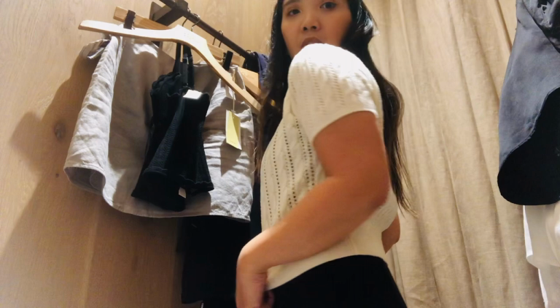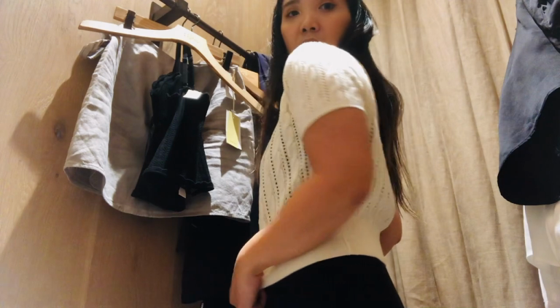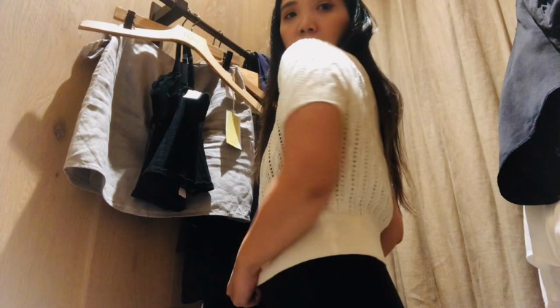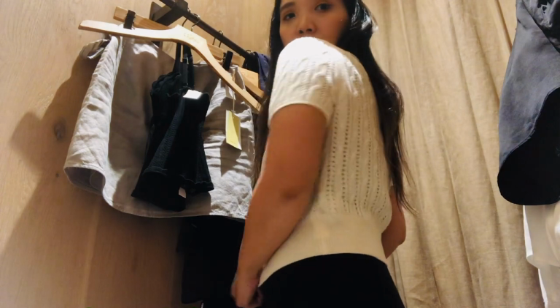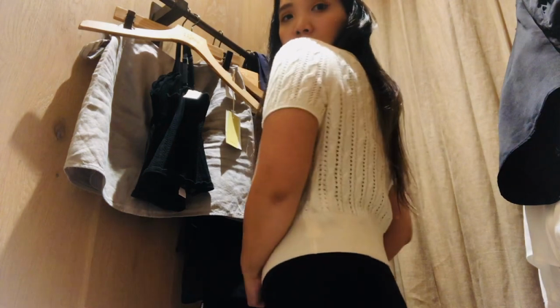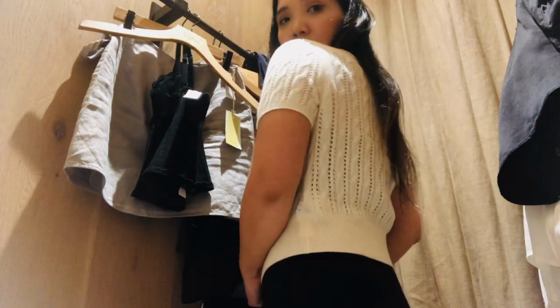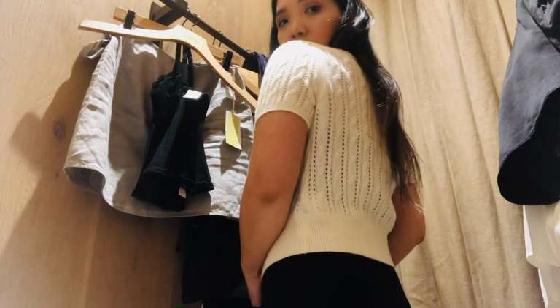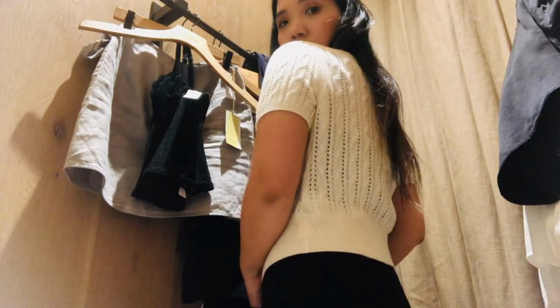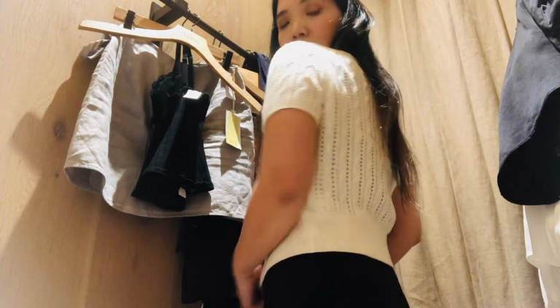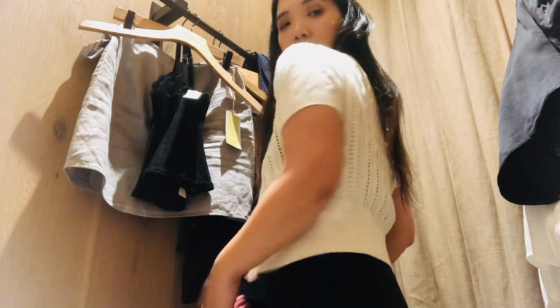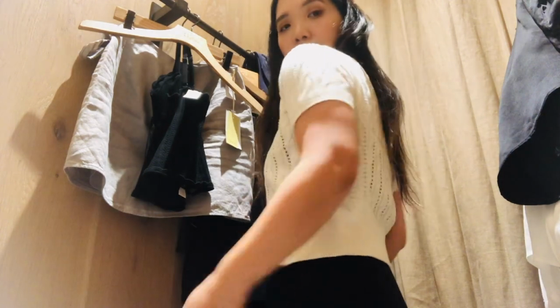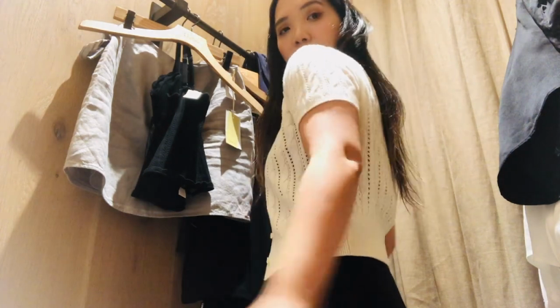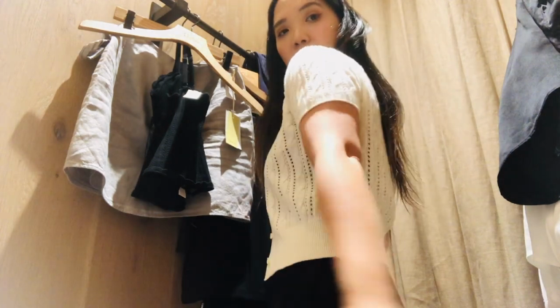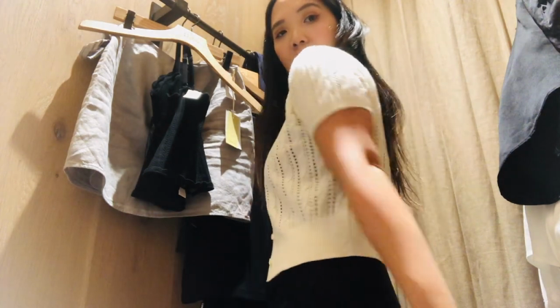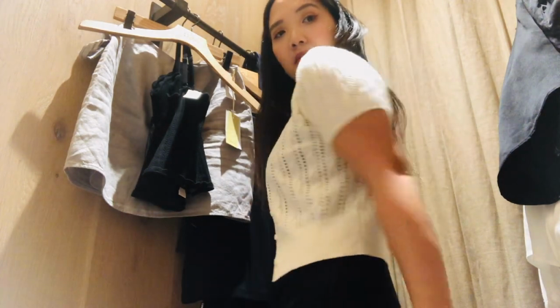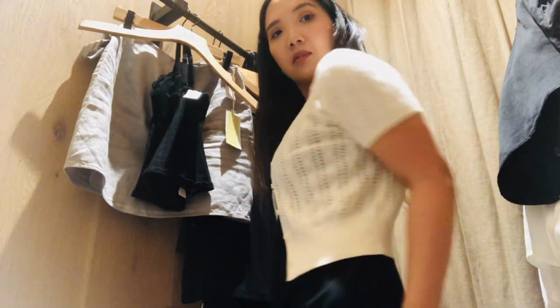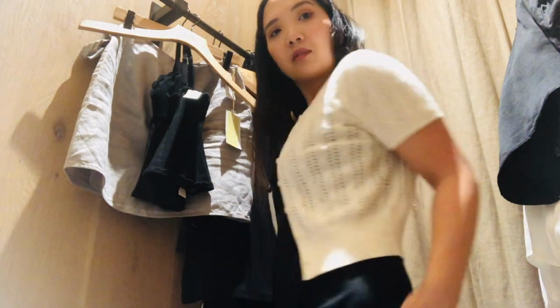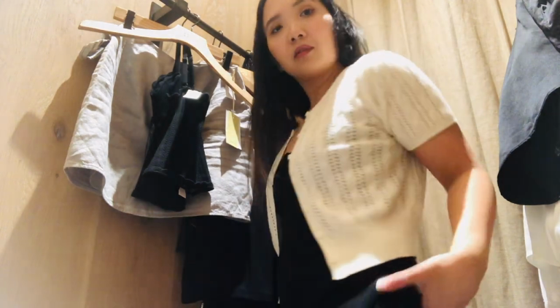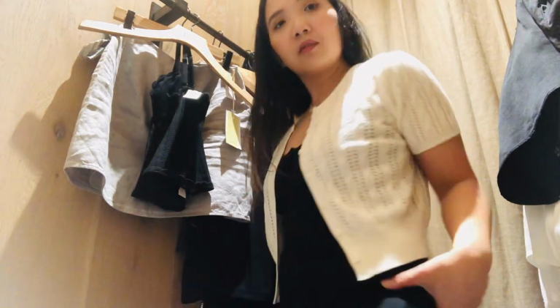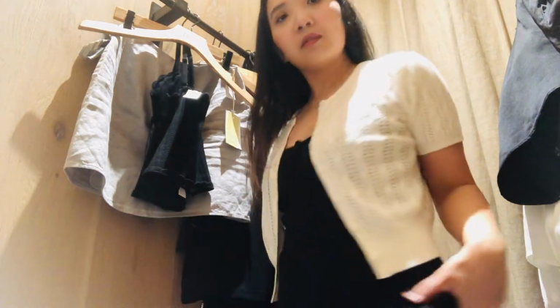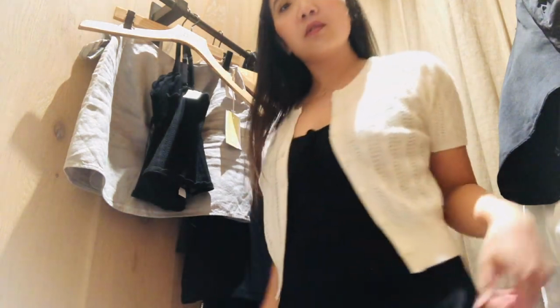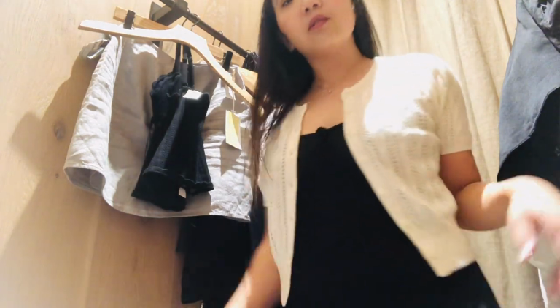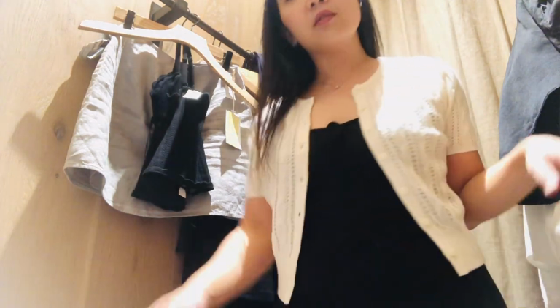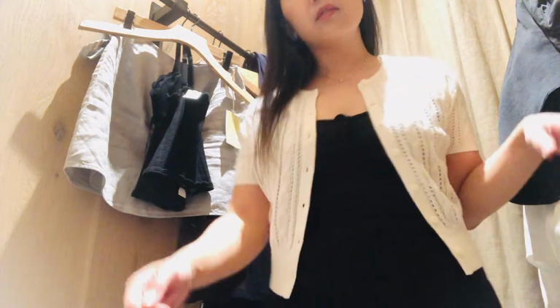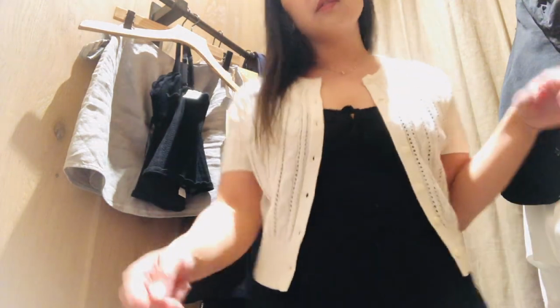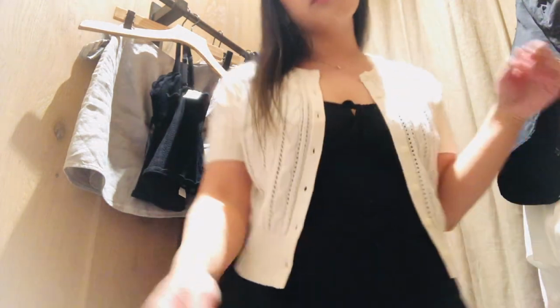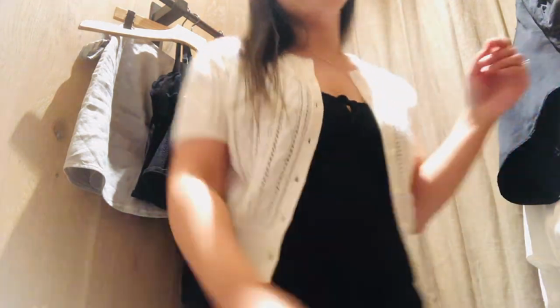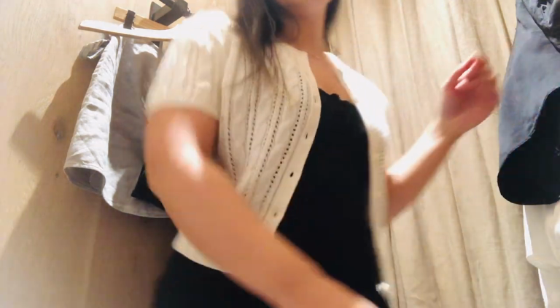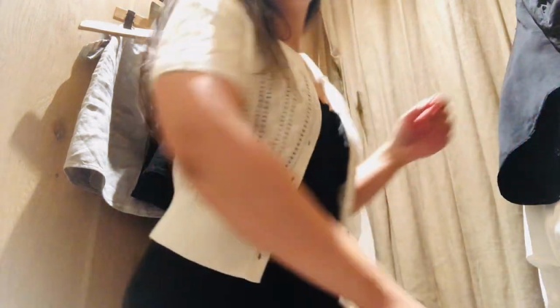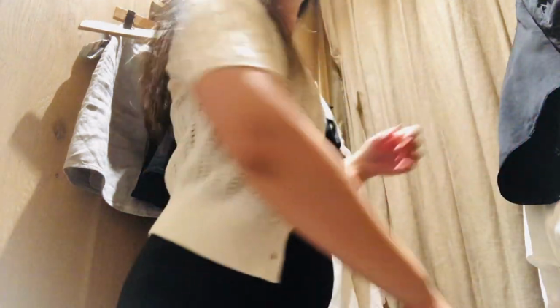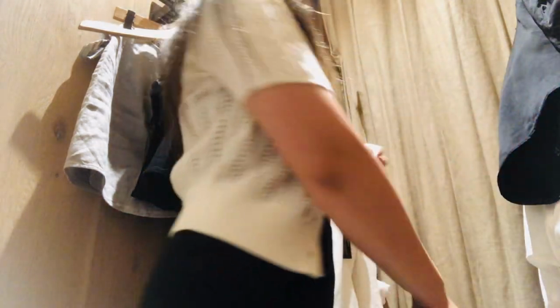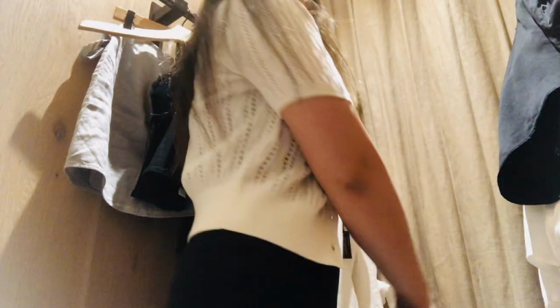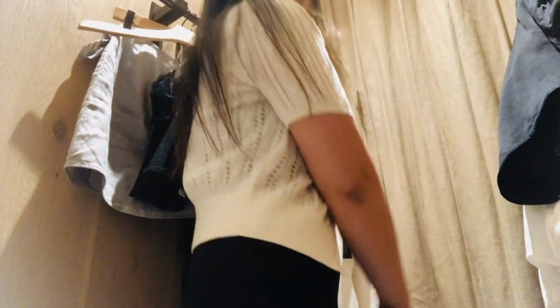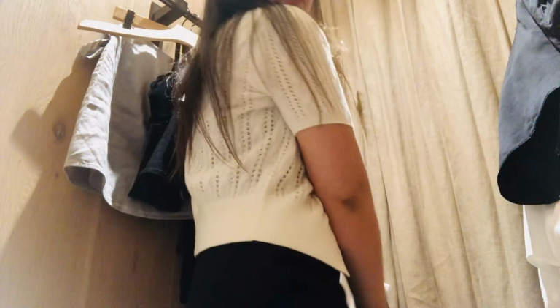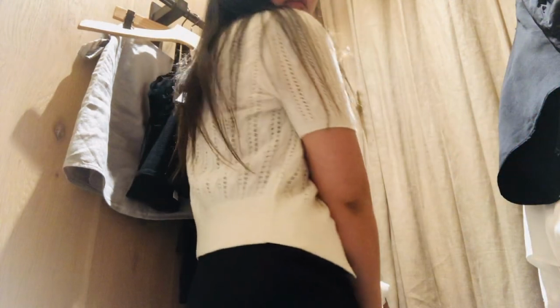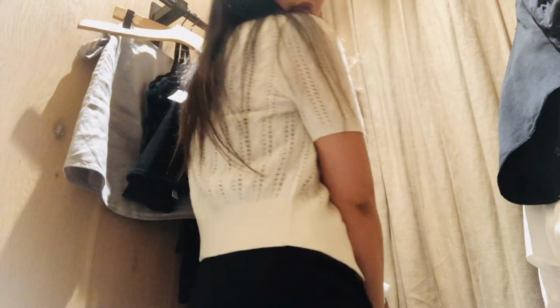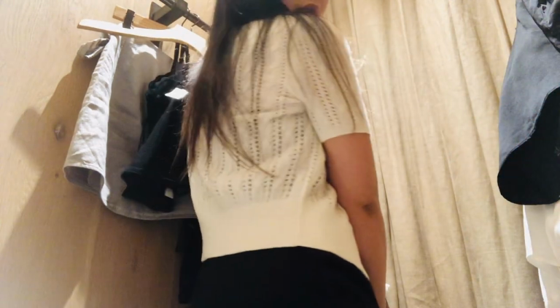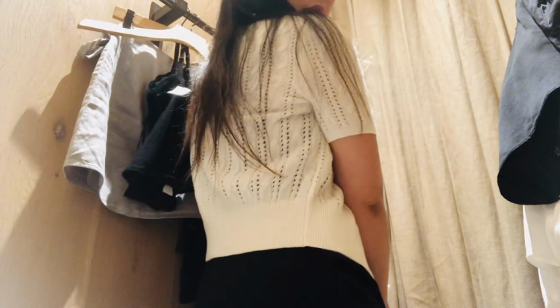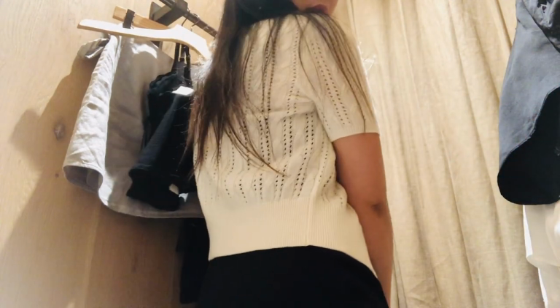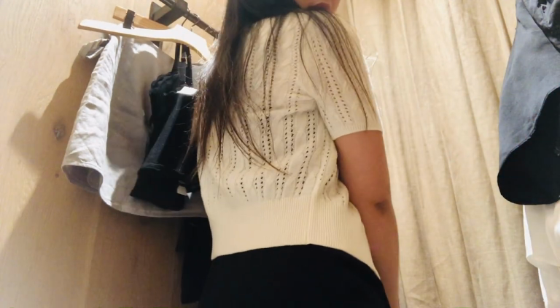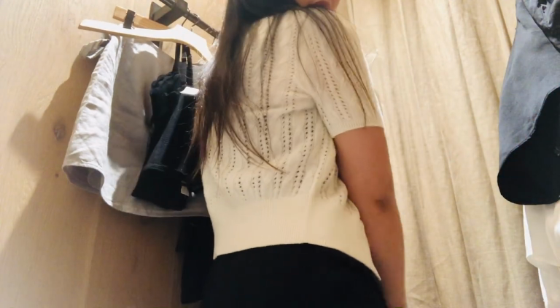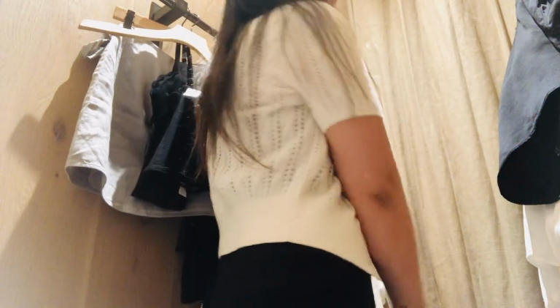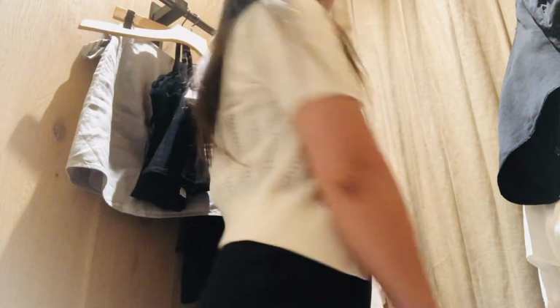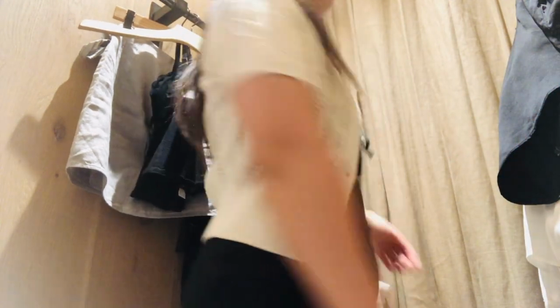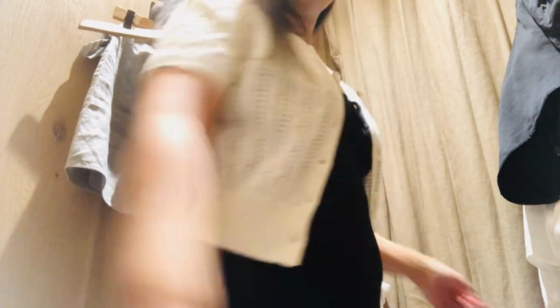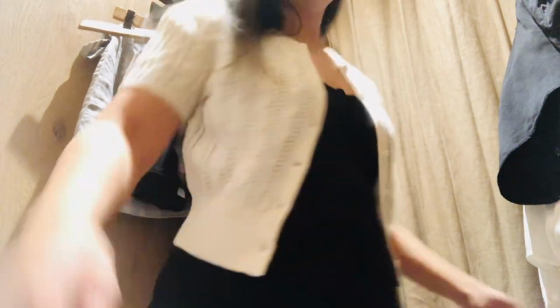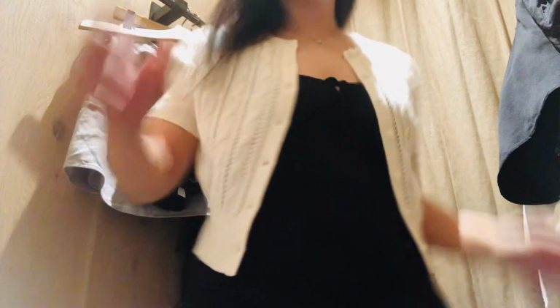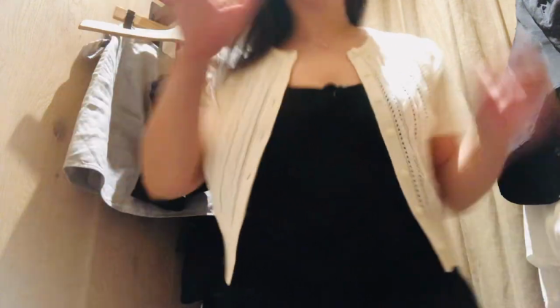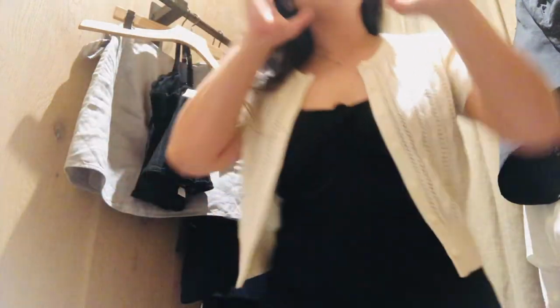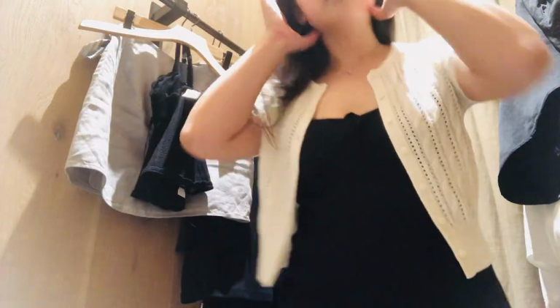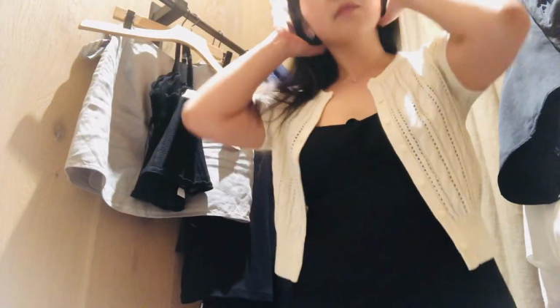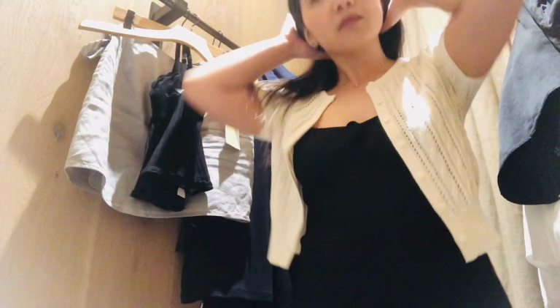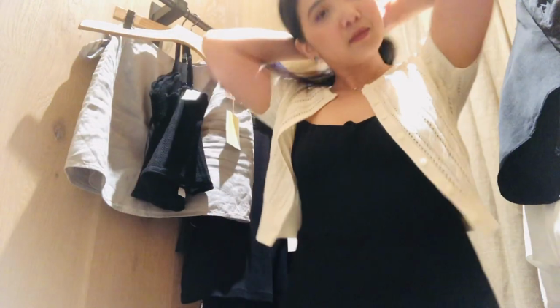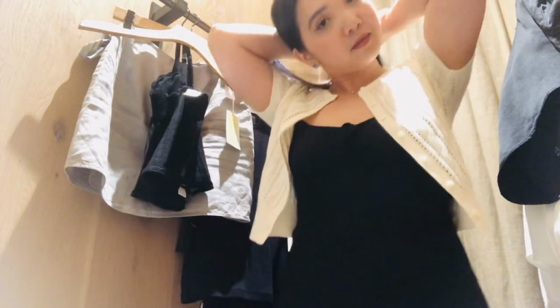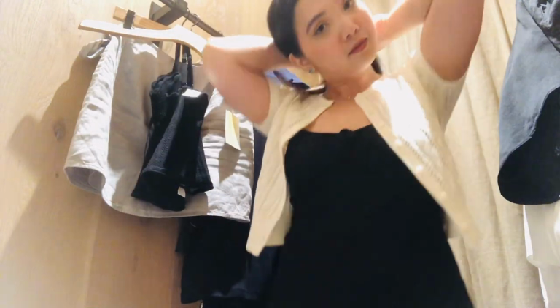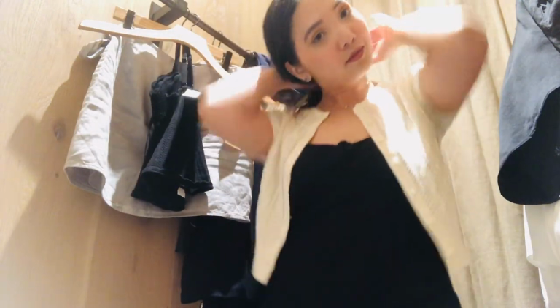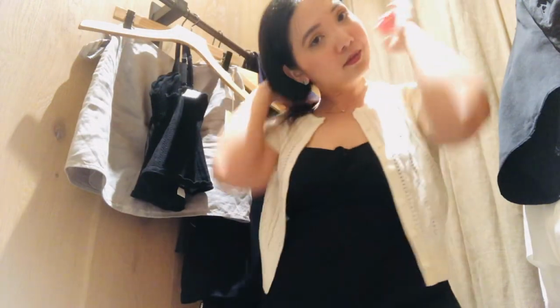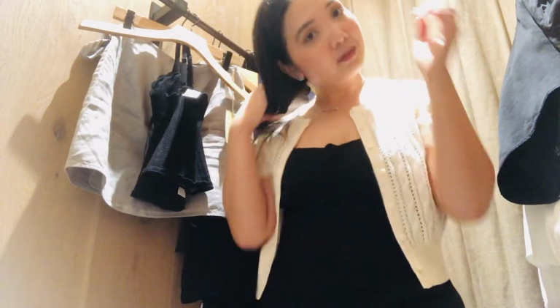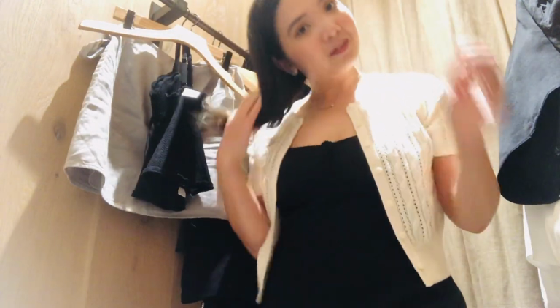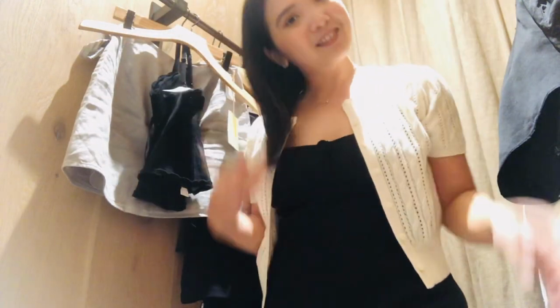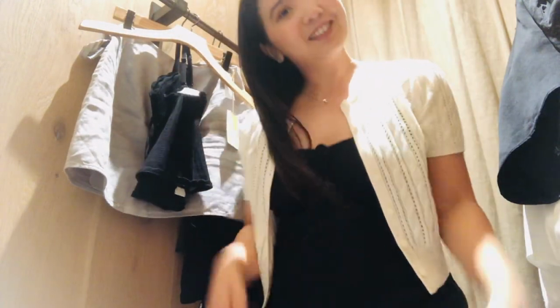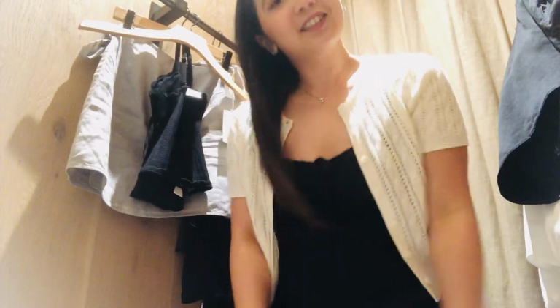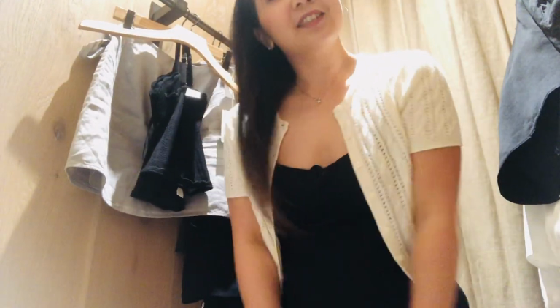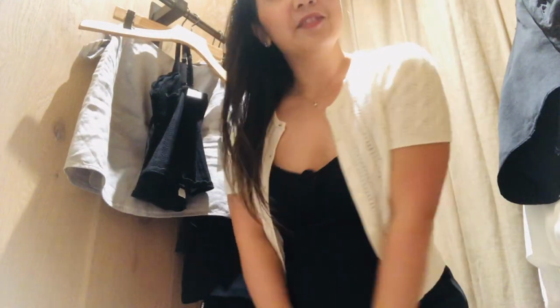The only thing about this cardigan, again, is the Aritzia prices — this one is $98 for the cardigan.